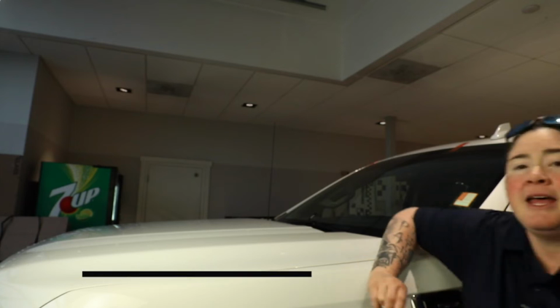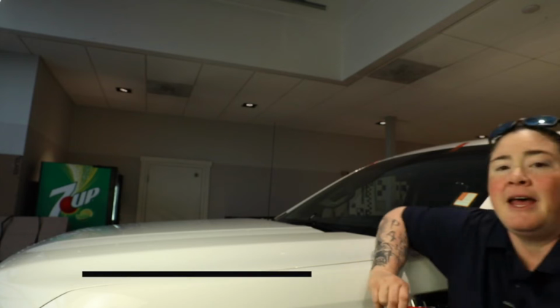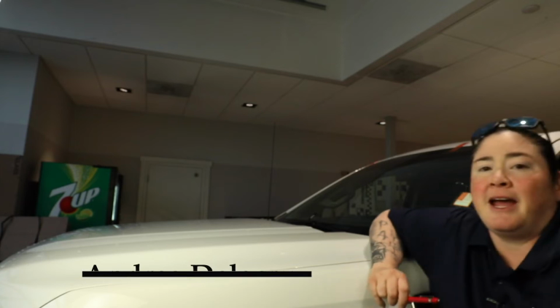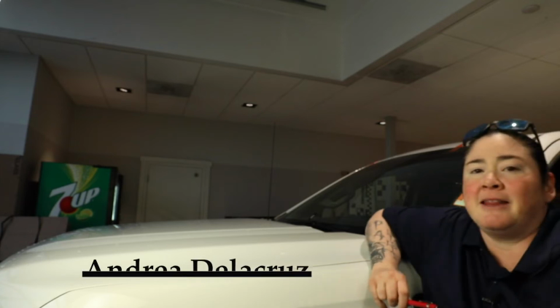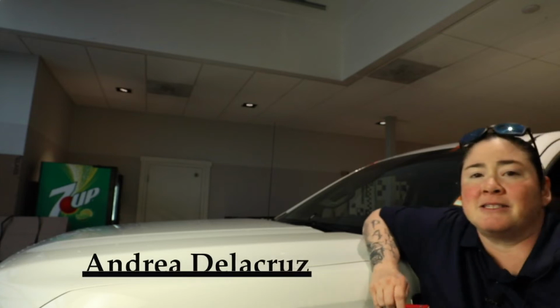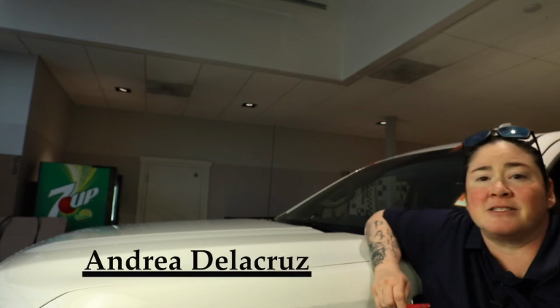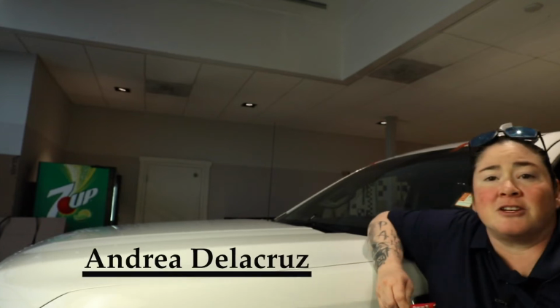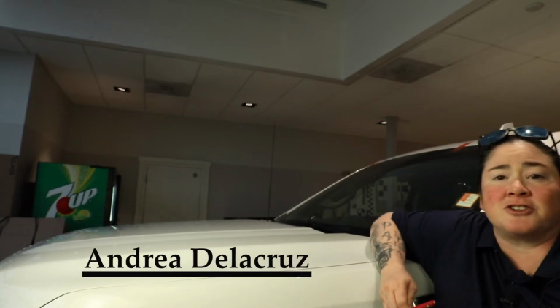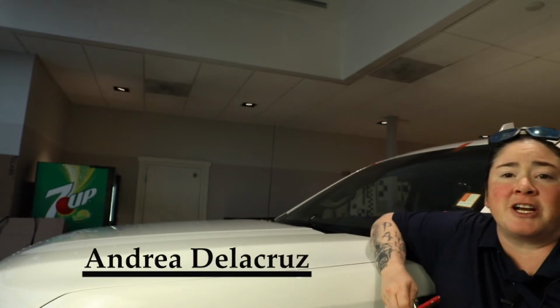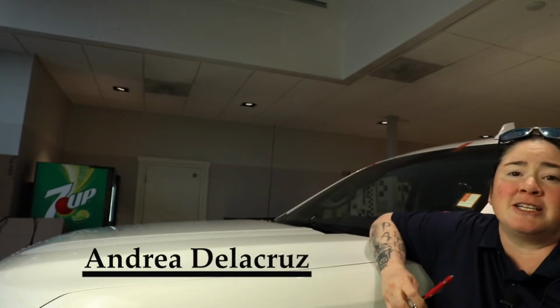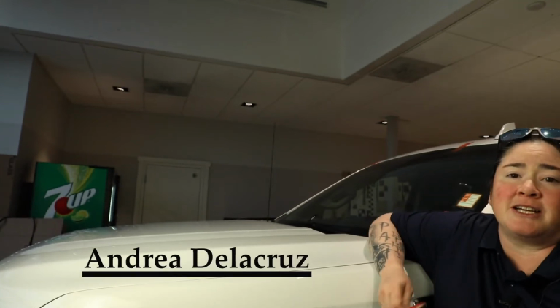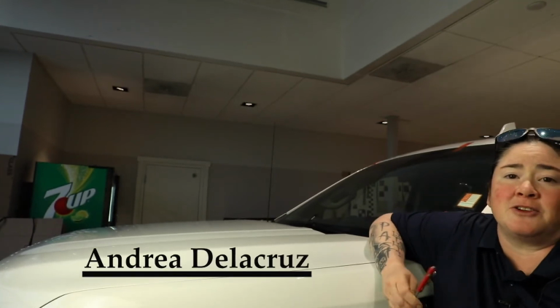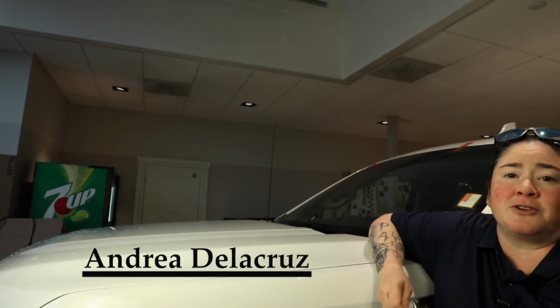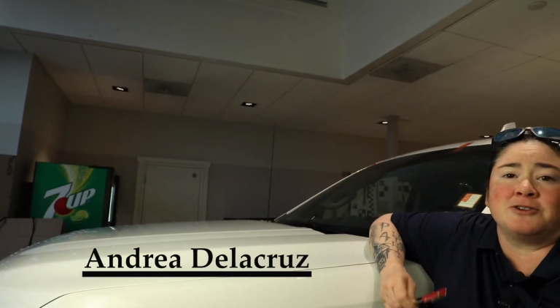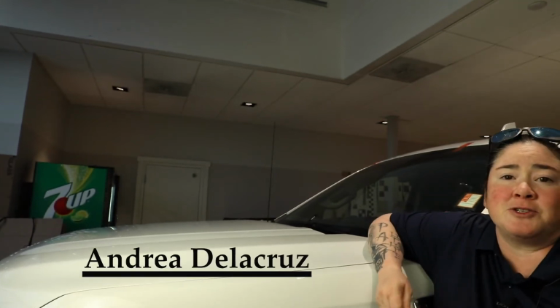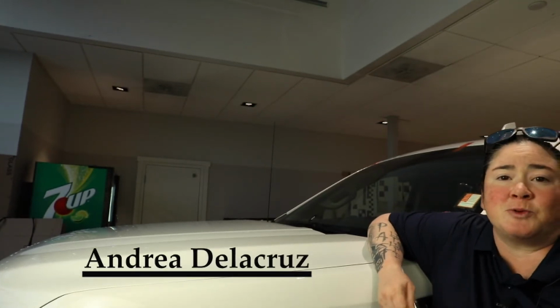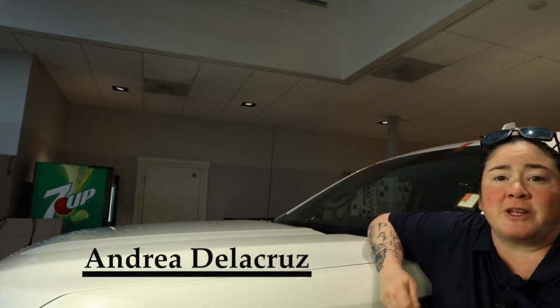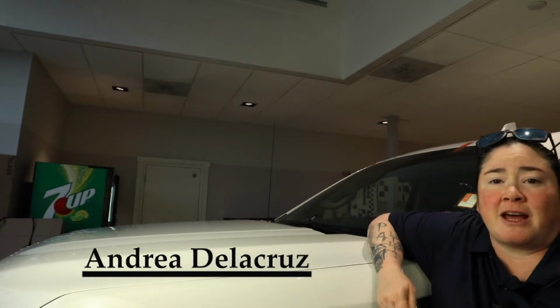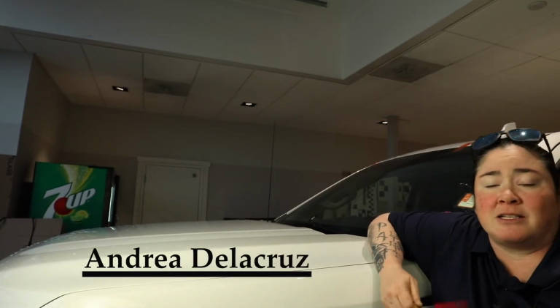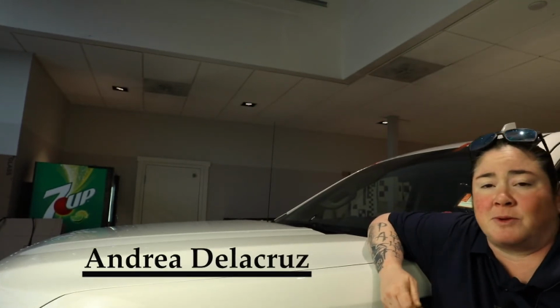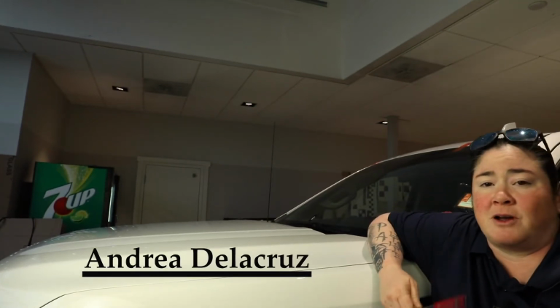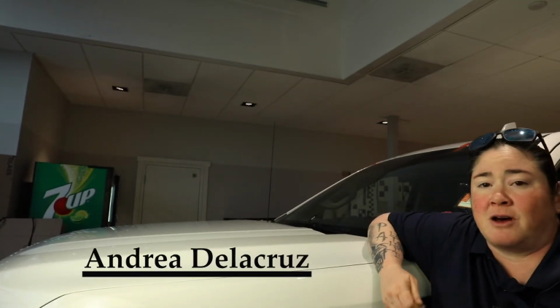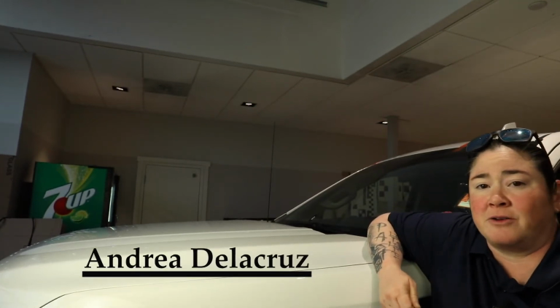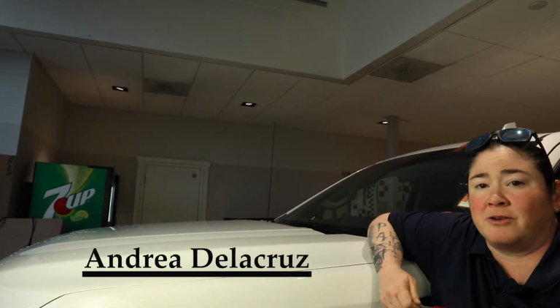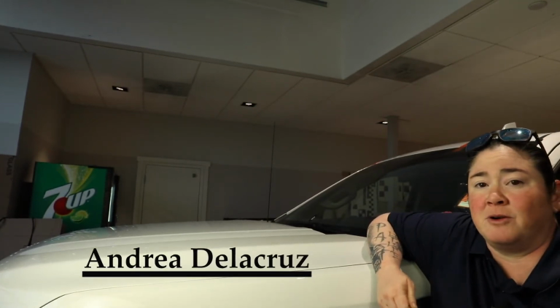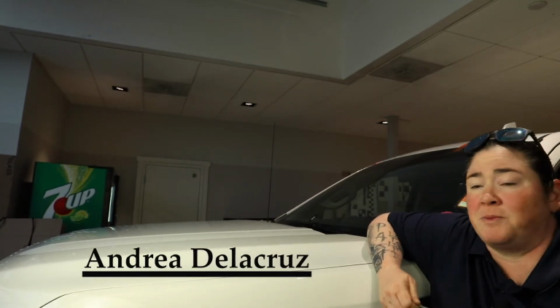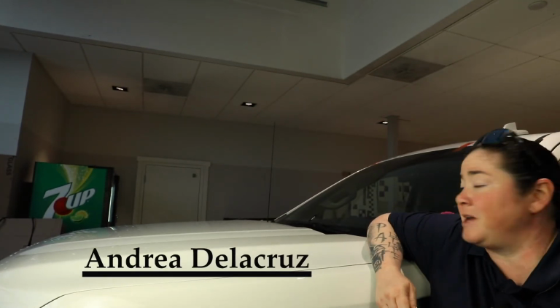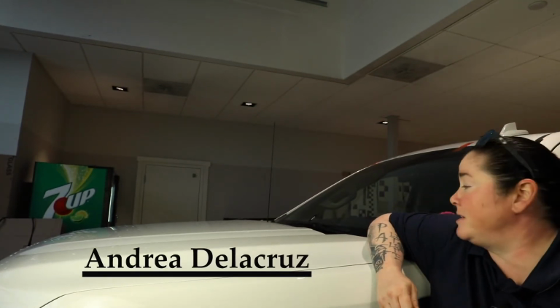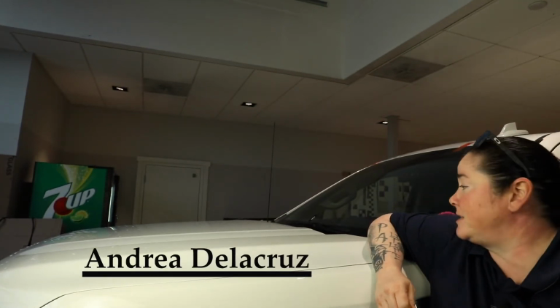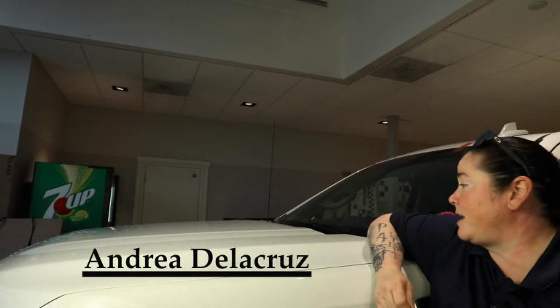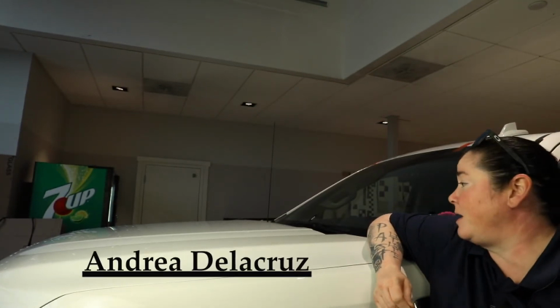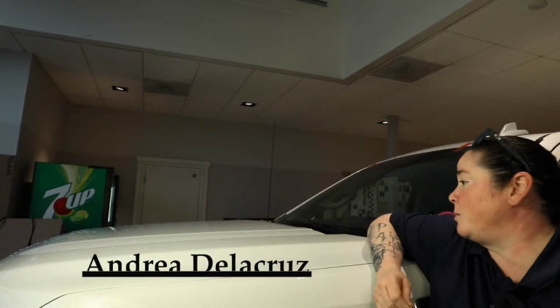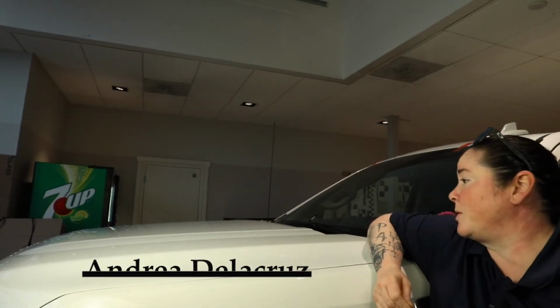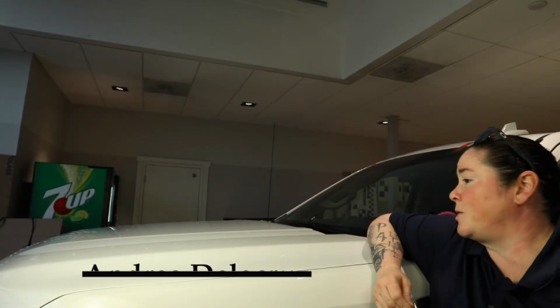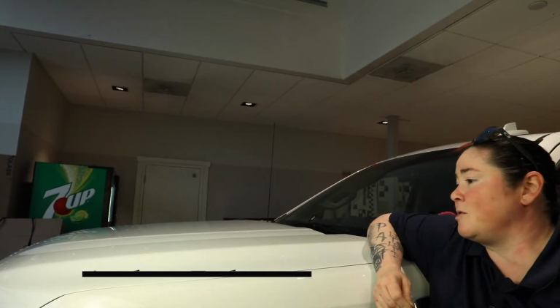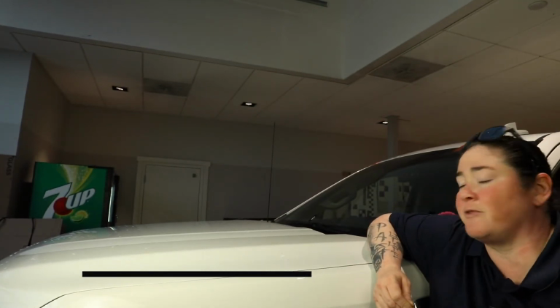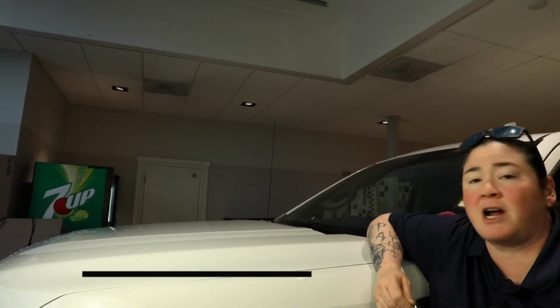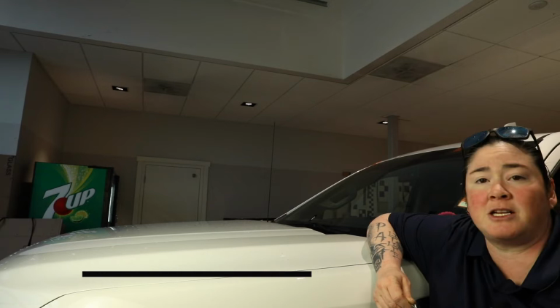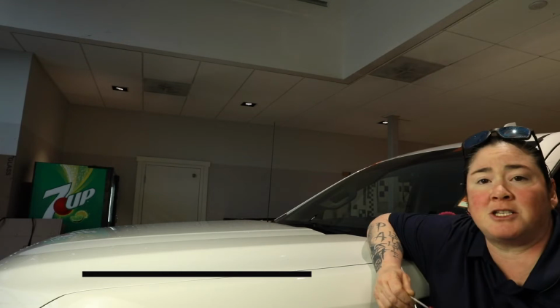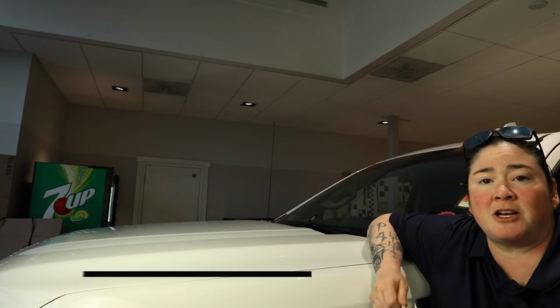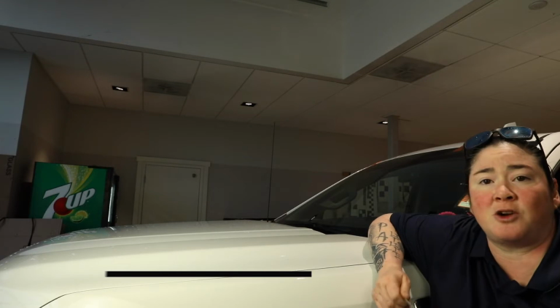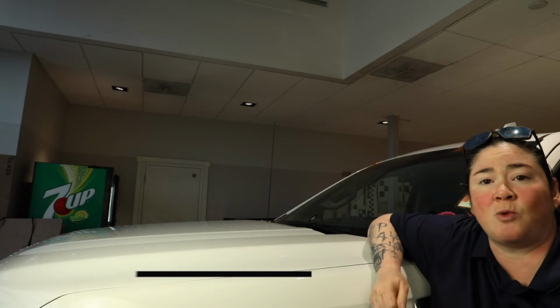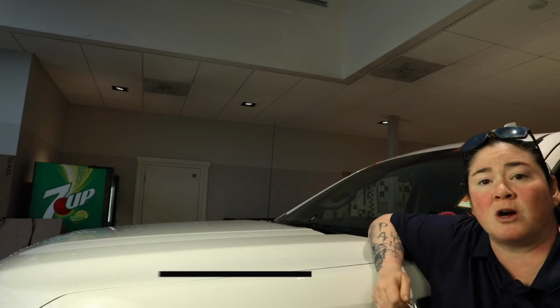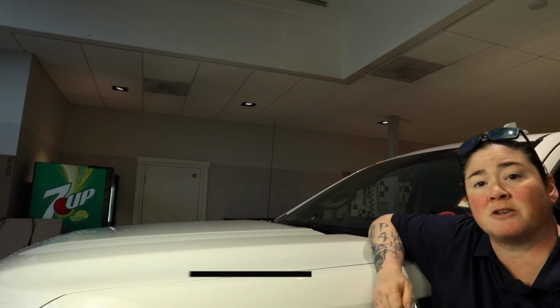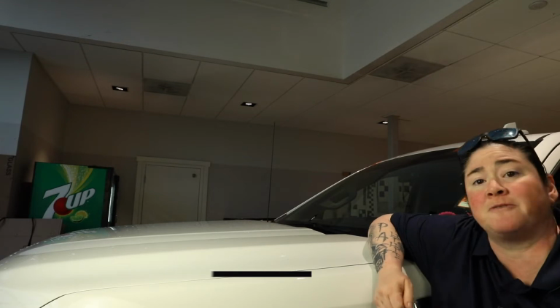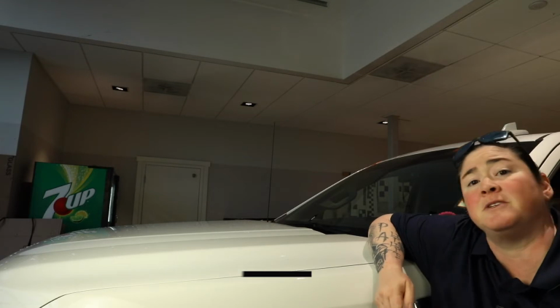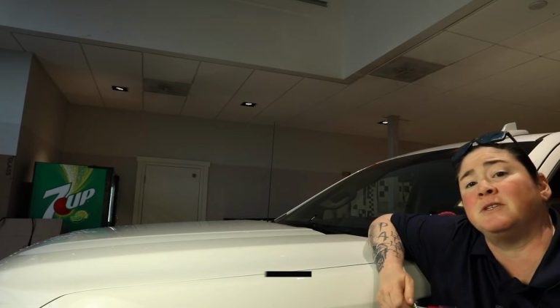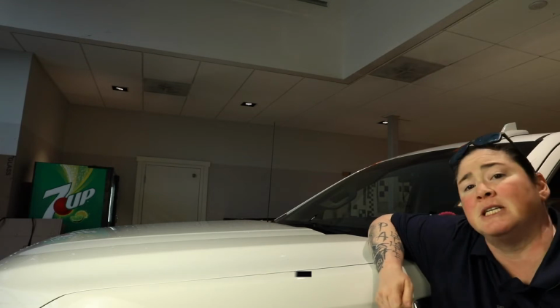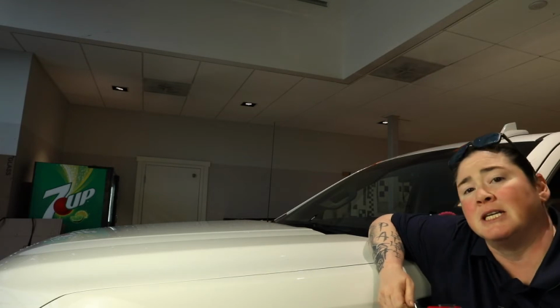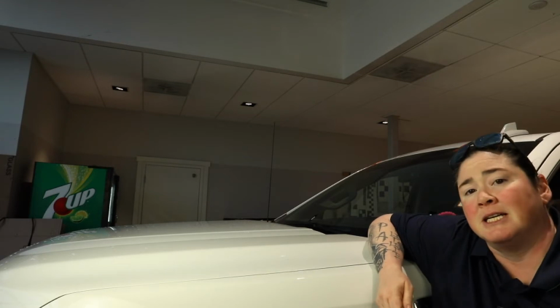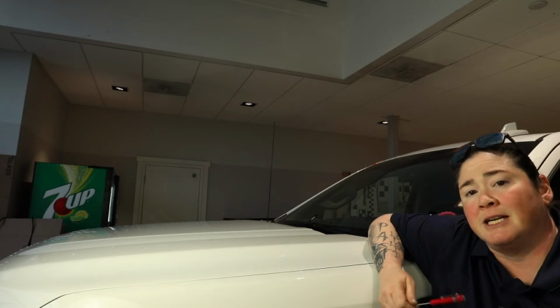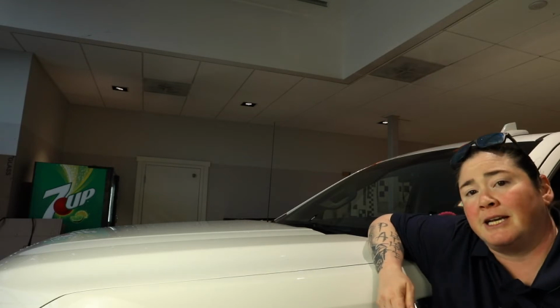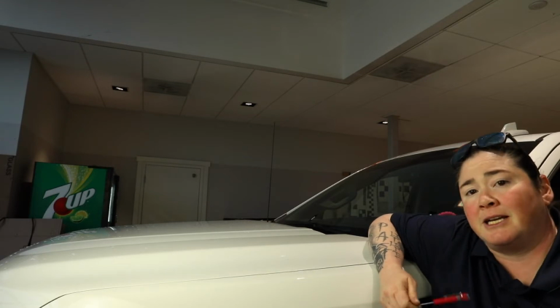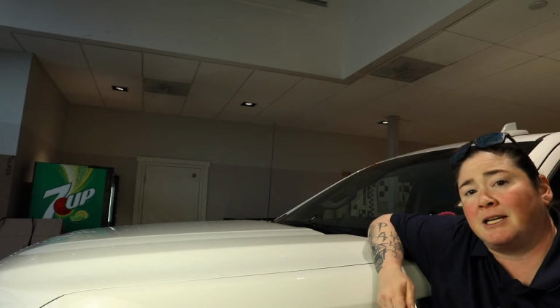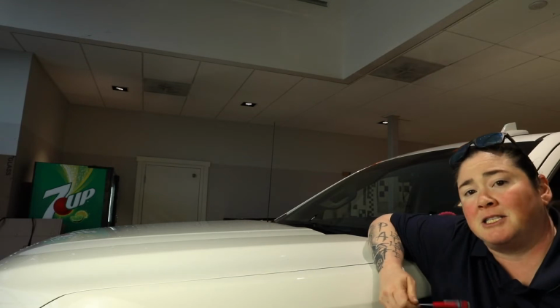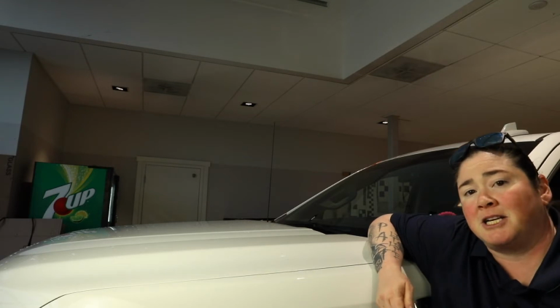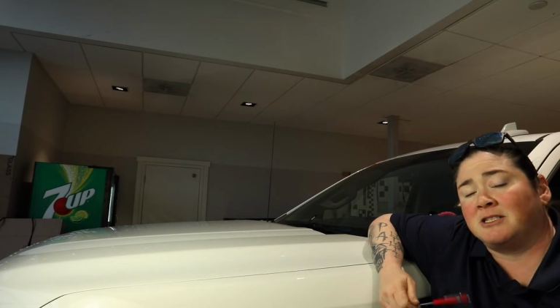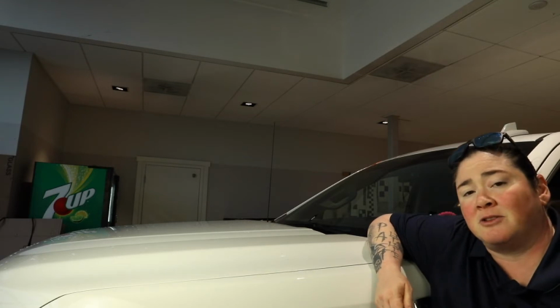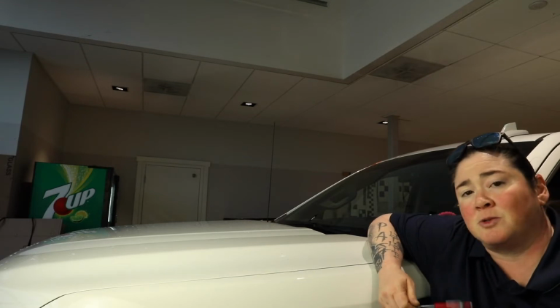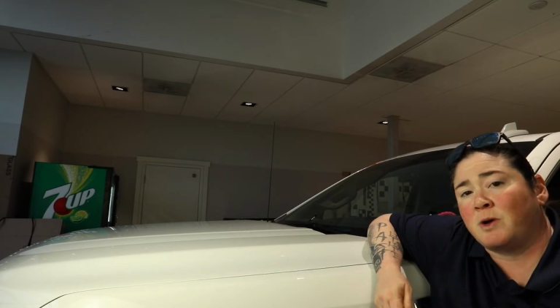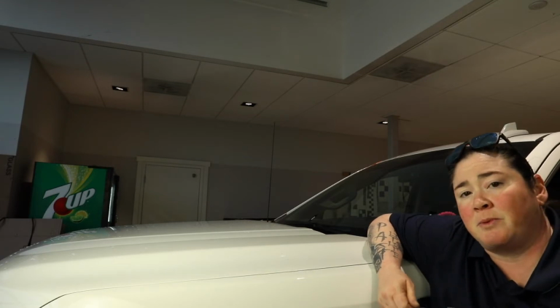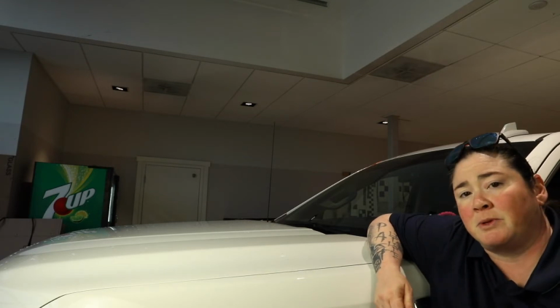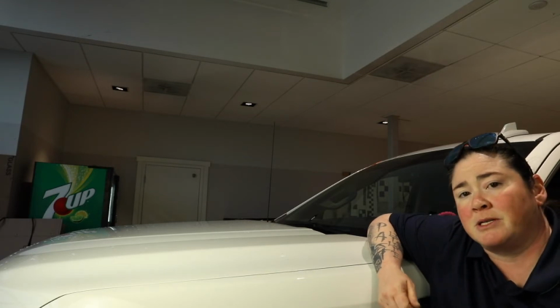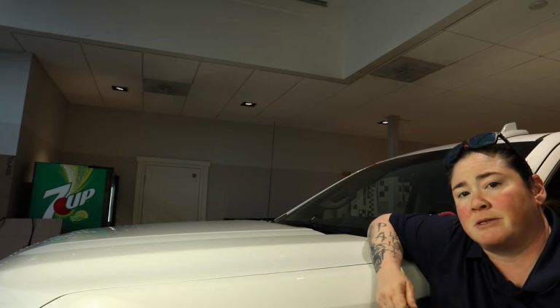Hey, this is Andrea Dela Cruz with Kalispell Auto Group, and today we're going to go over how to check your washer fluid and change out those wiper blades.